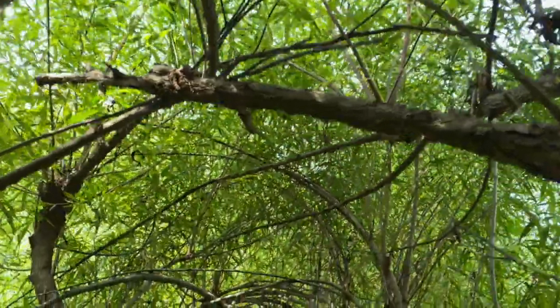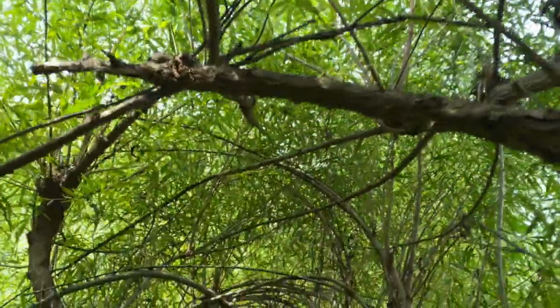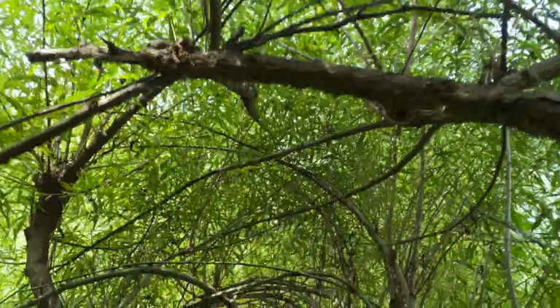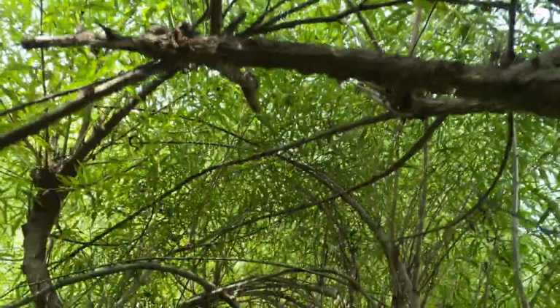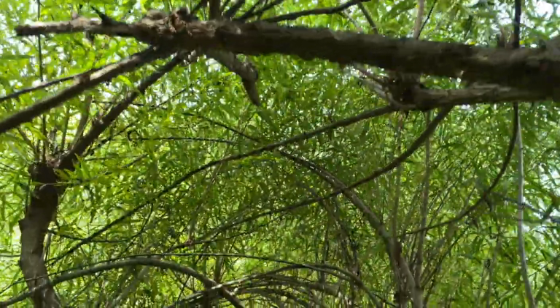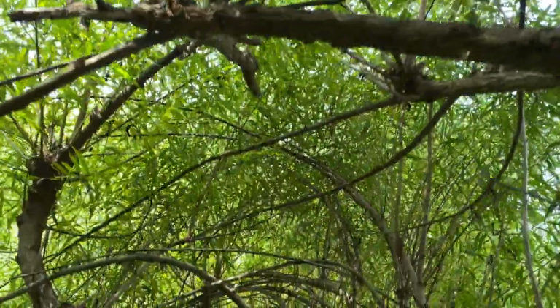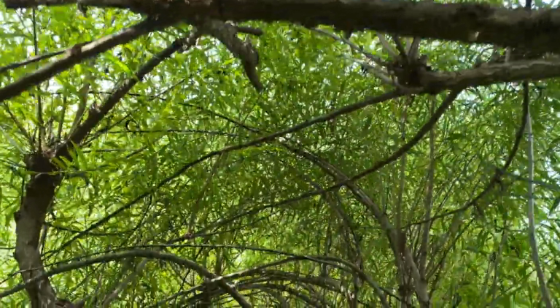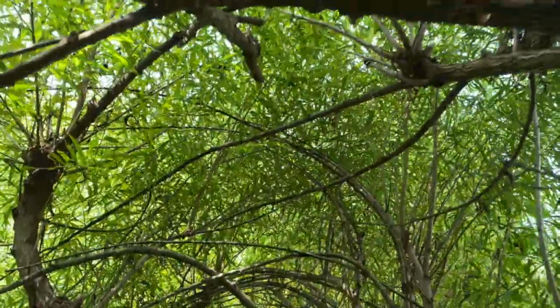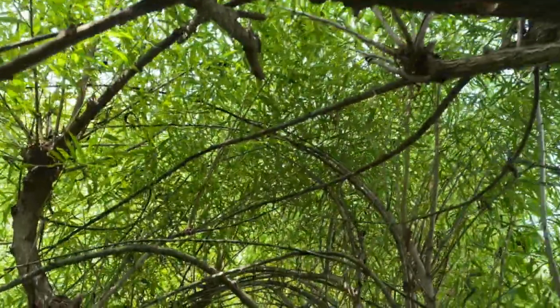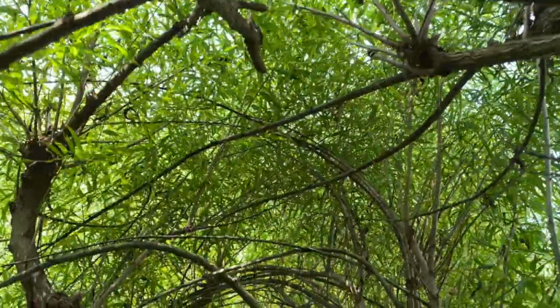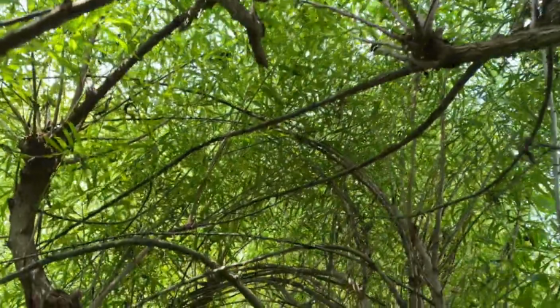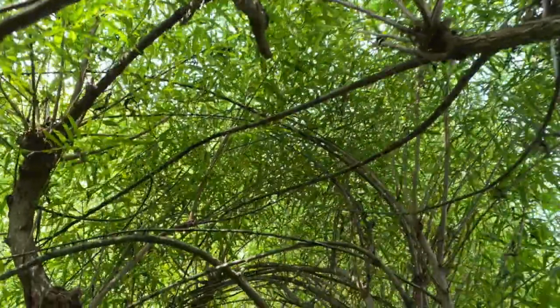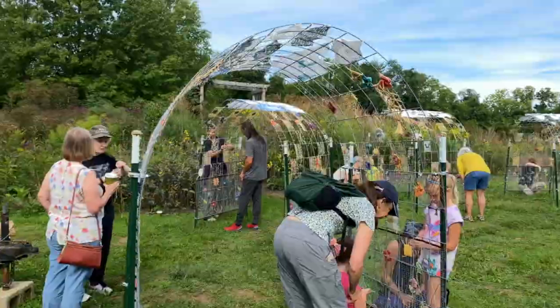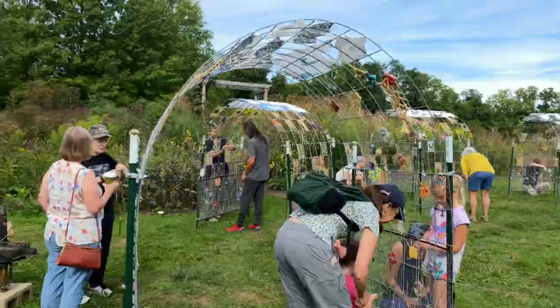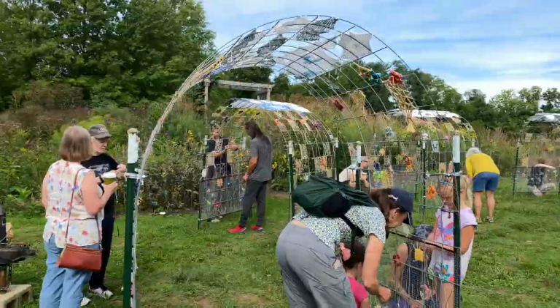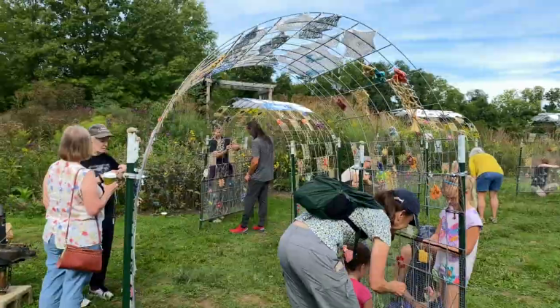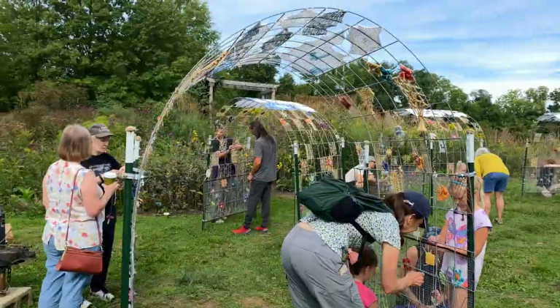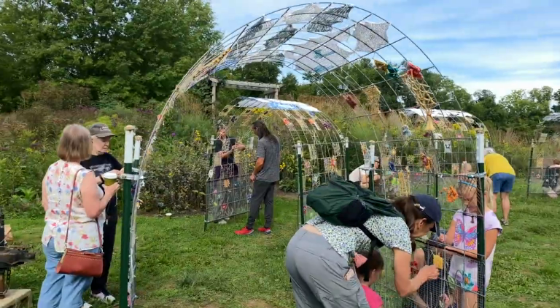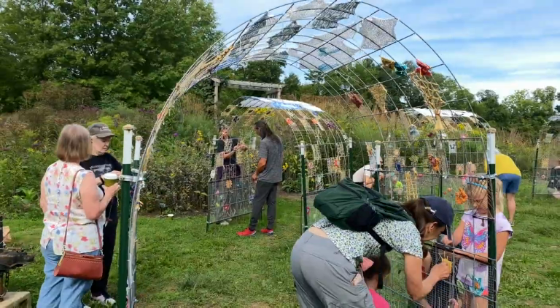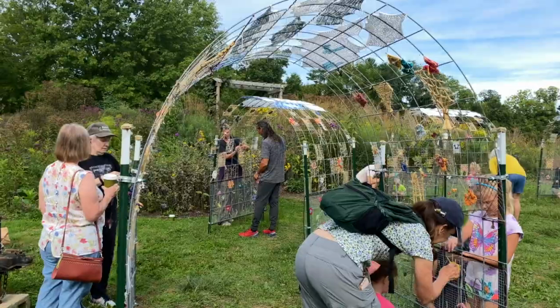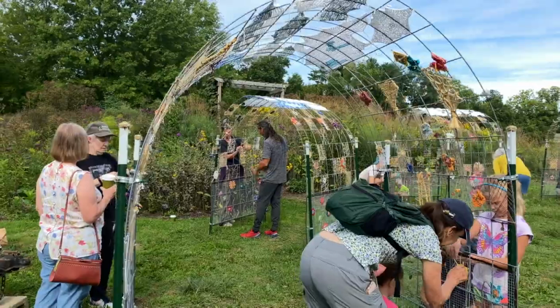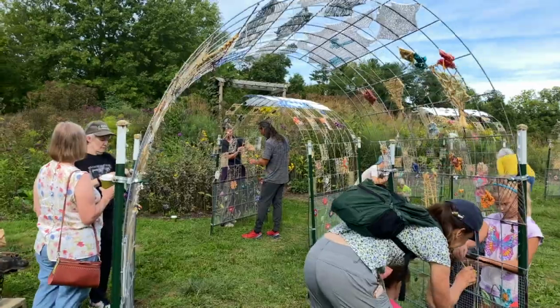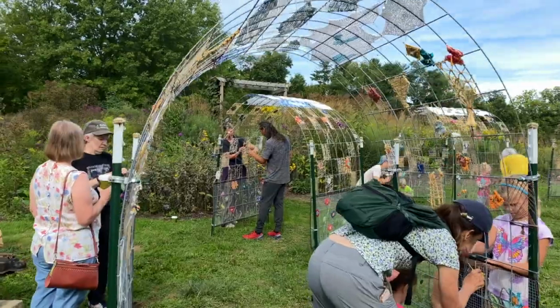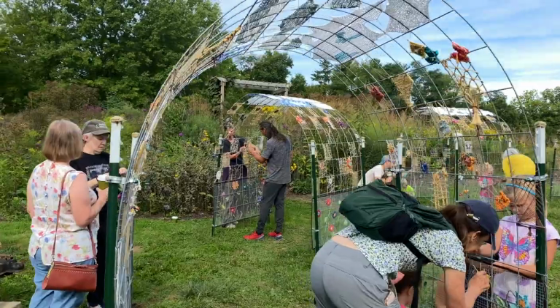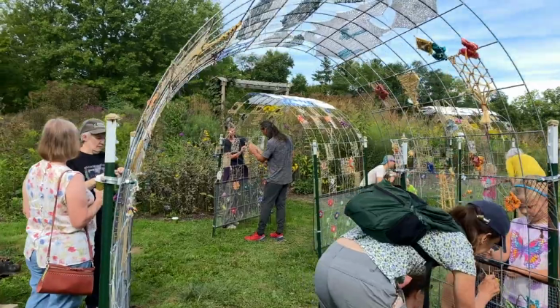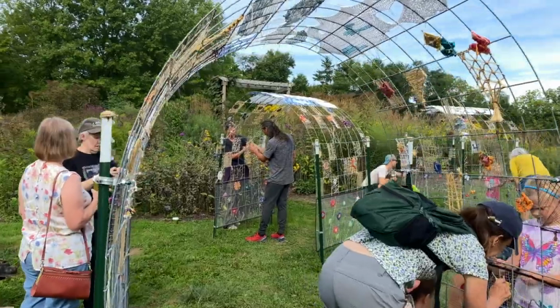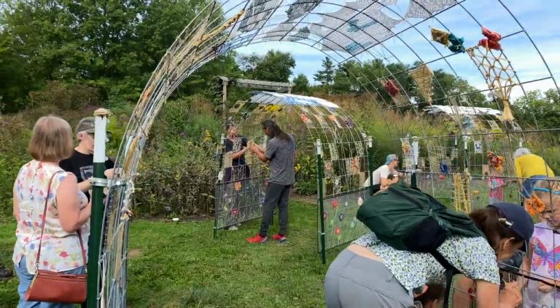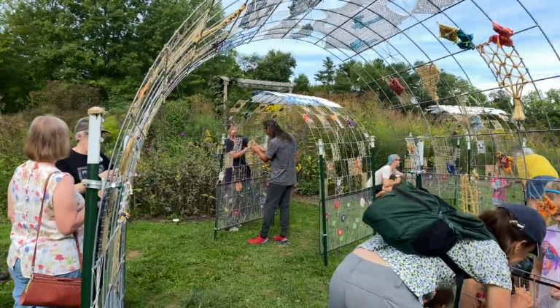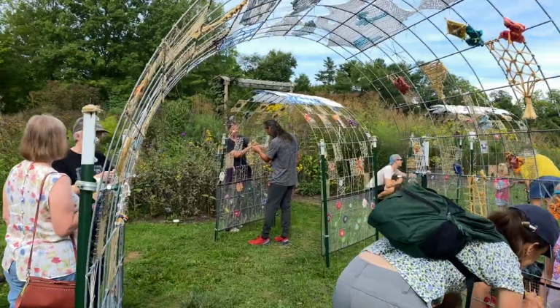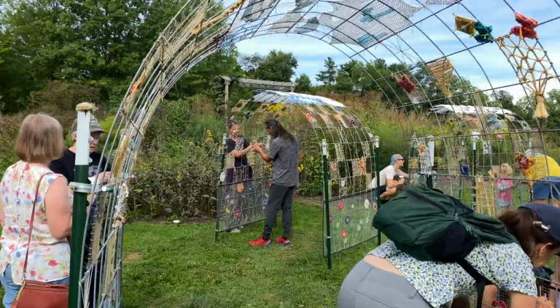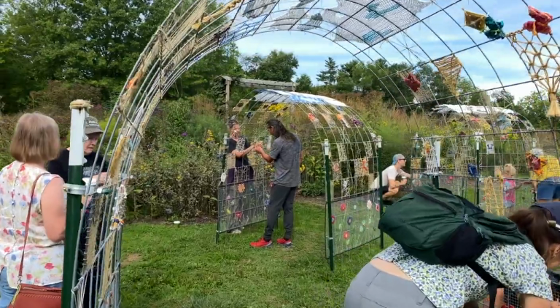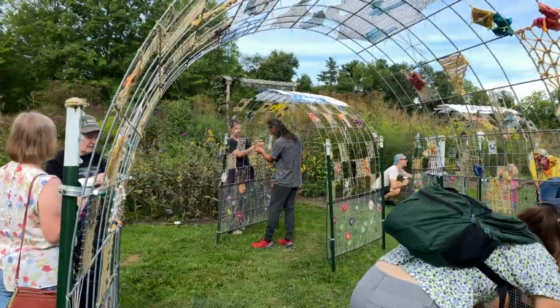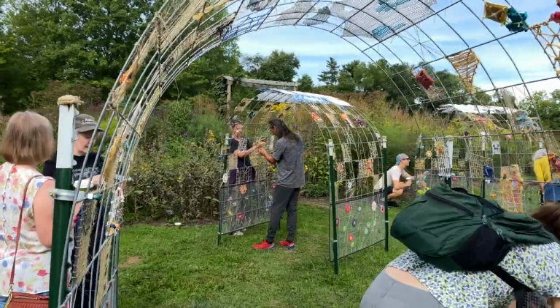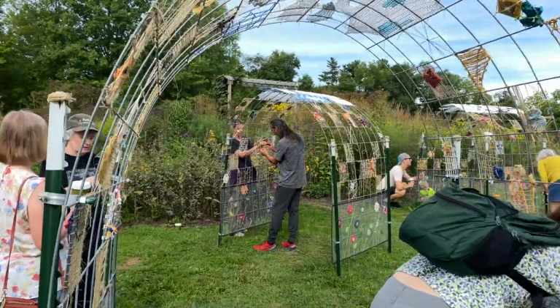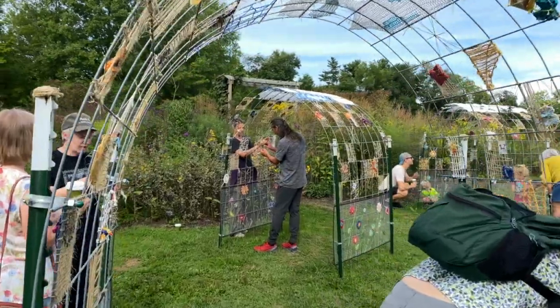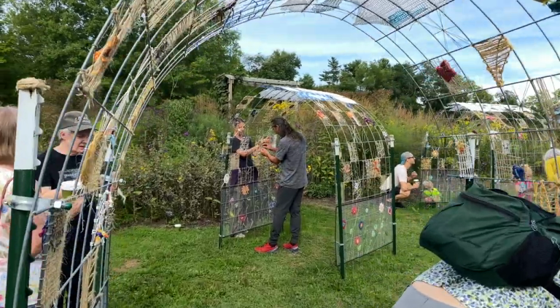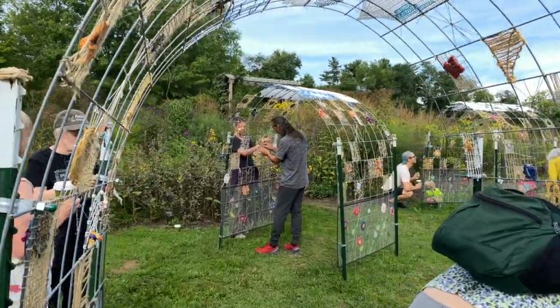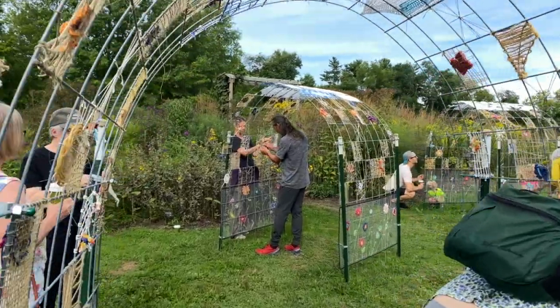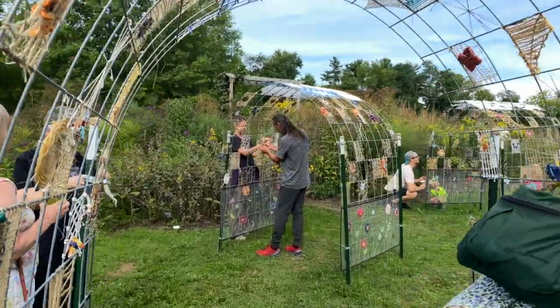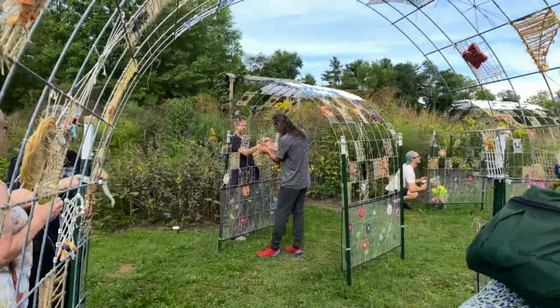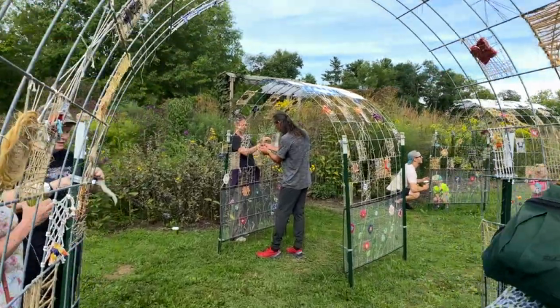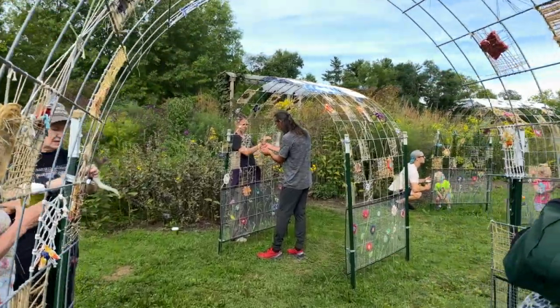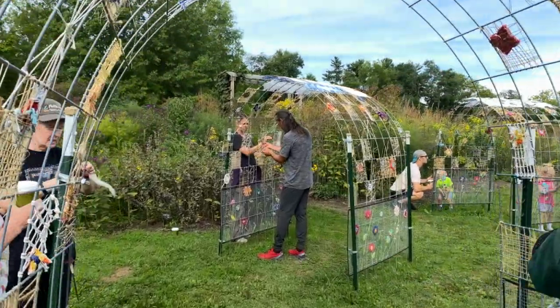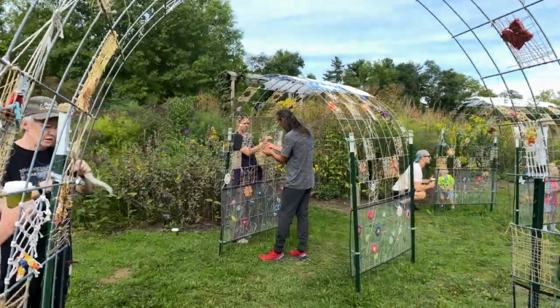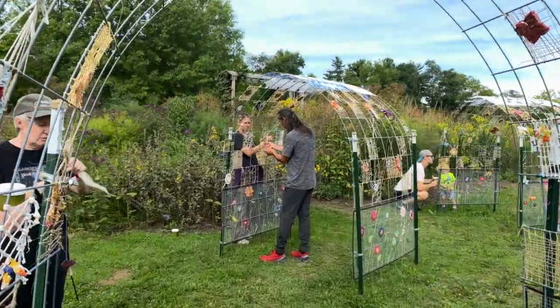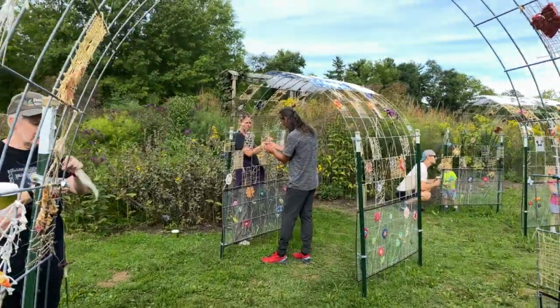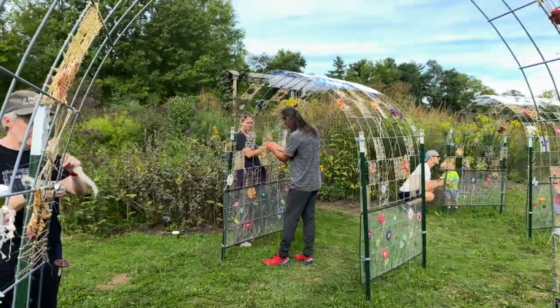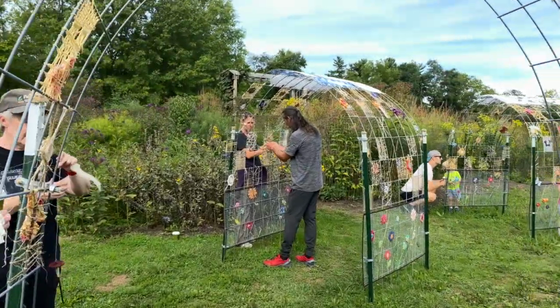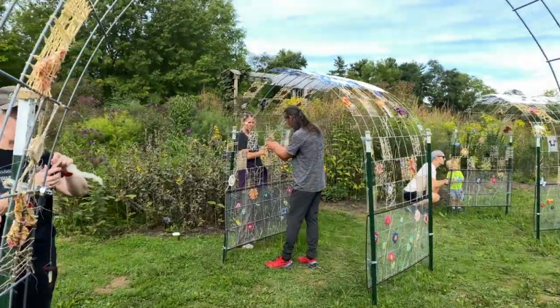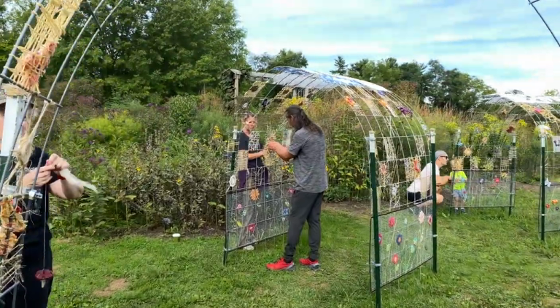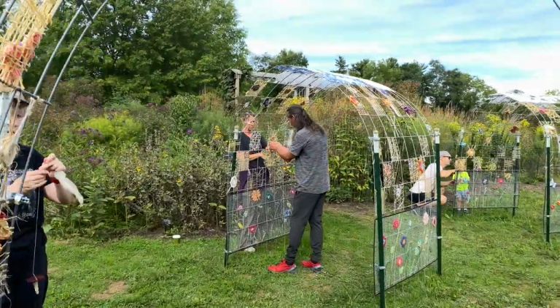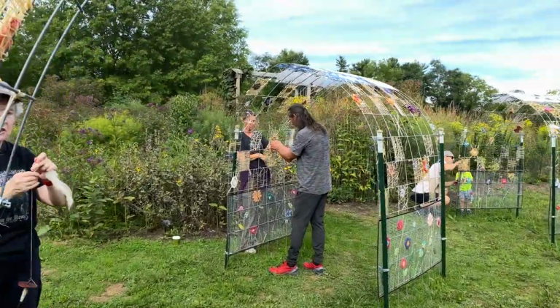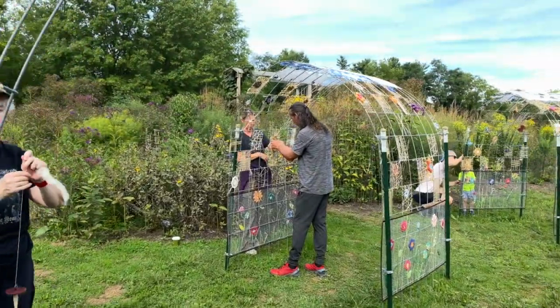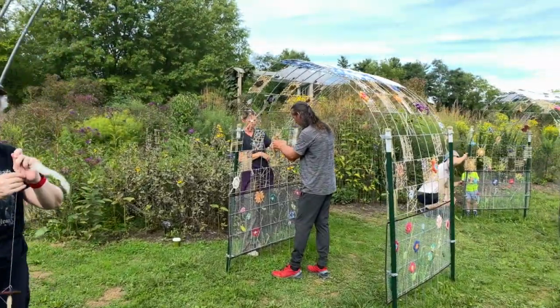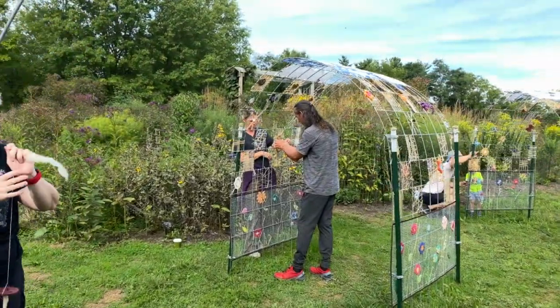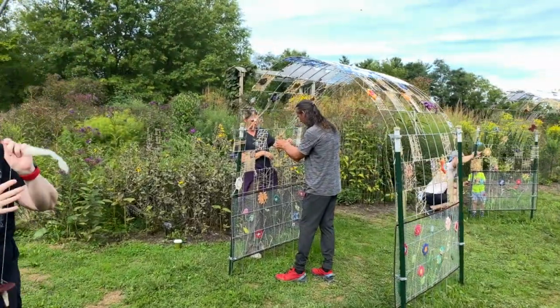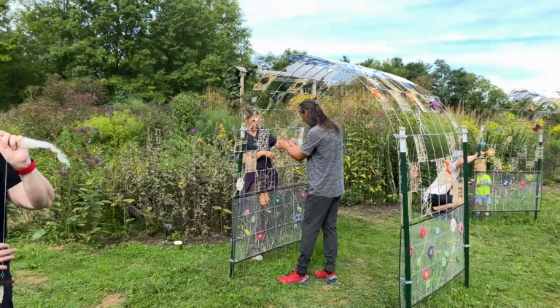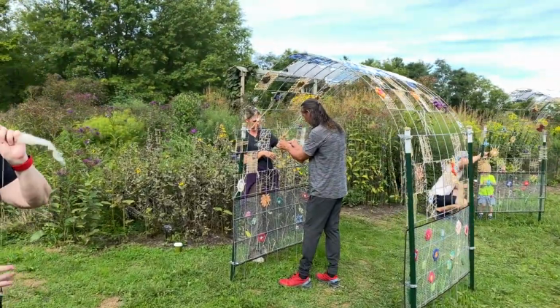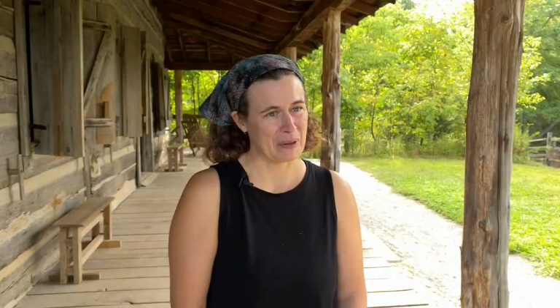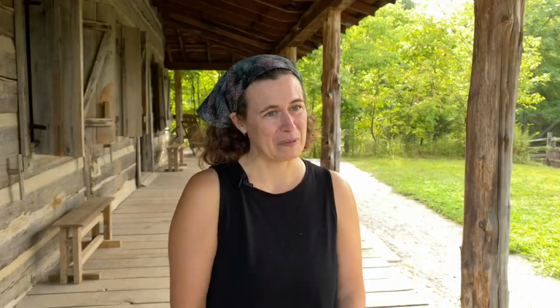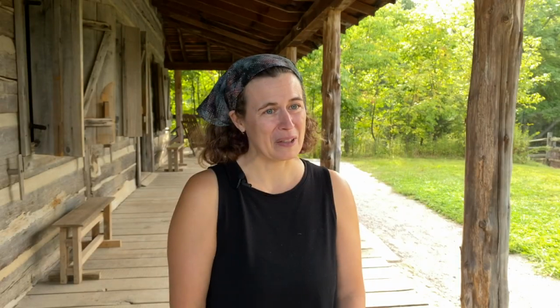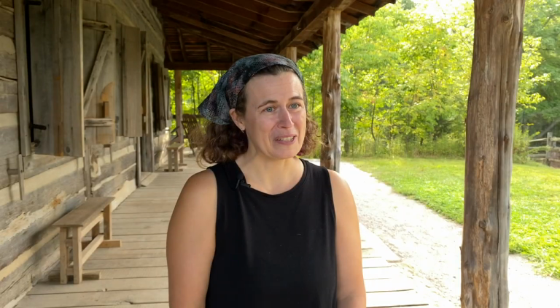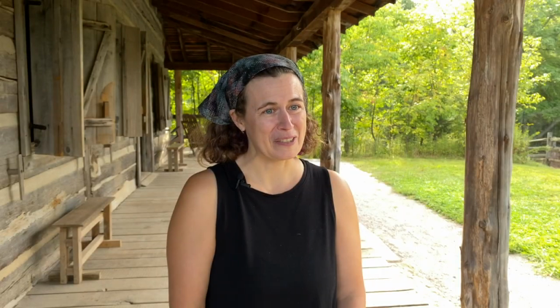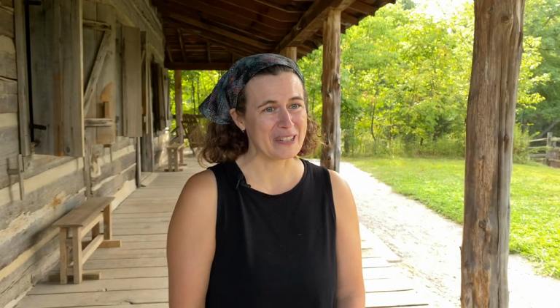We used those cuttings to start our own willow patch at the Weavers Guild, and that is what inspired the tunnels that we've woven on and attached awesome butterflies to.